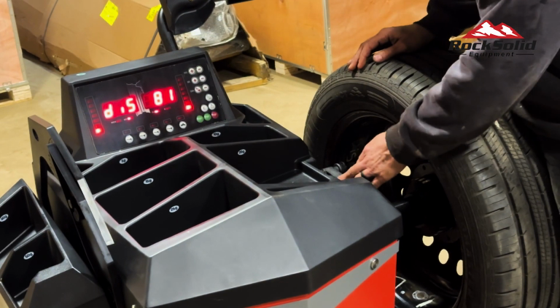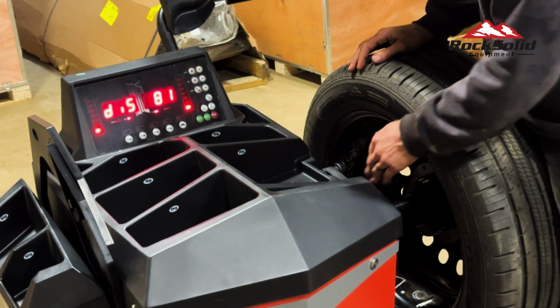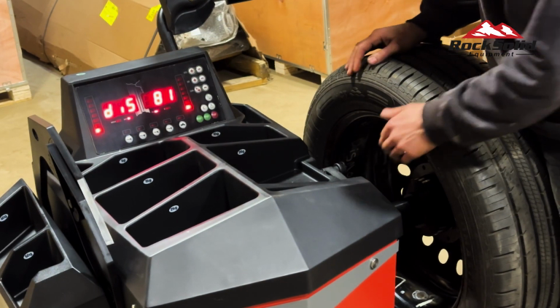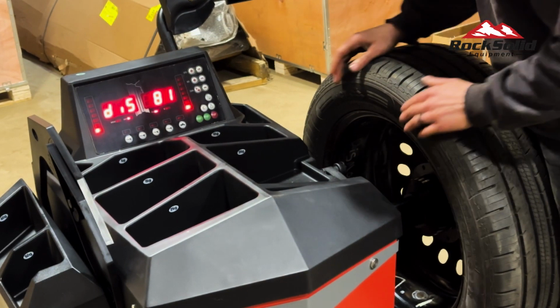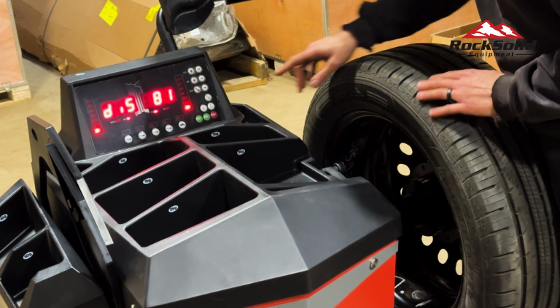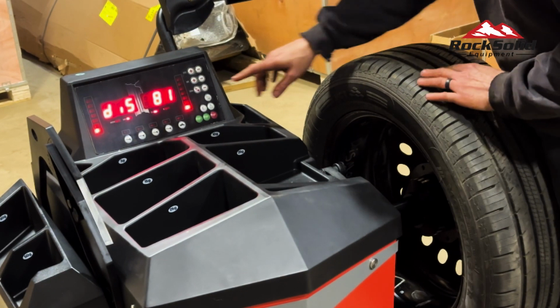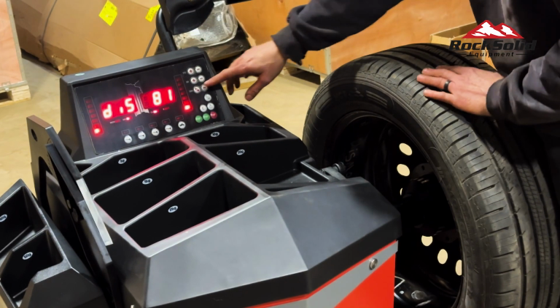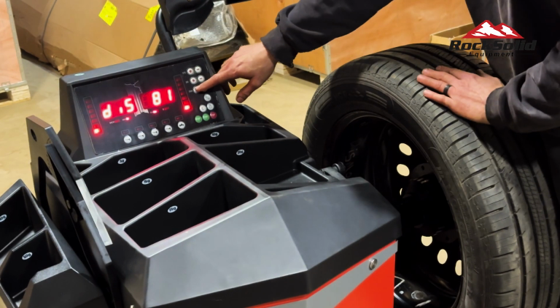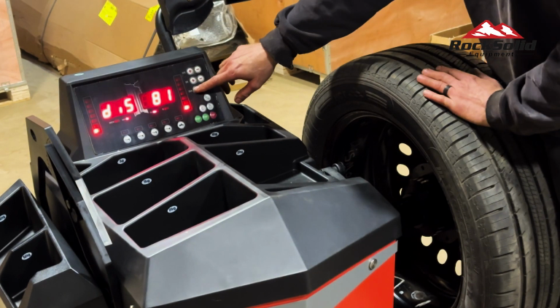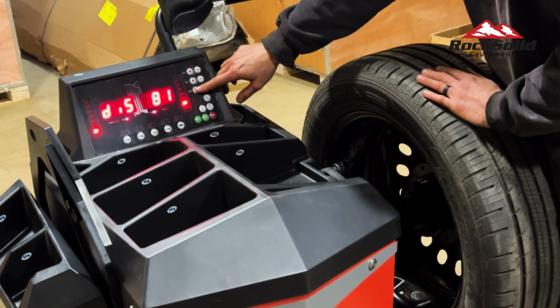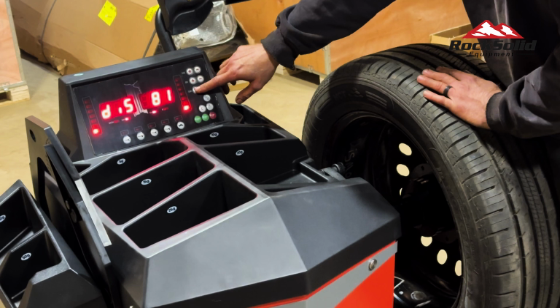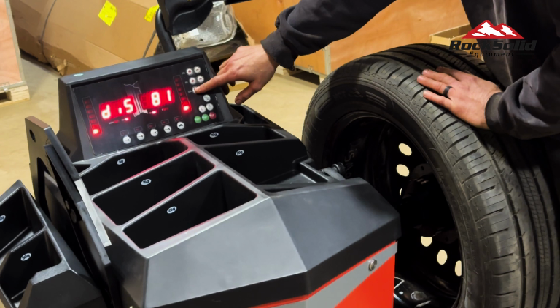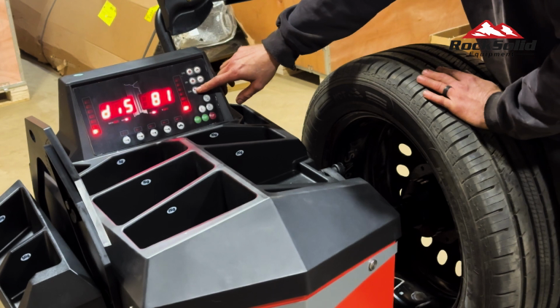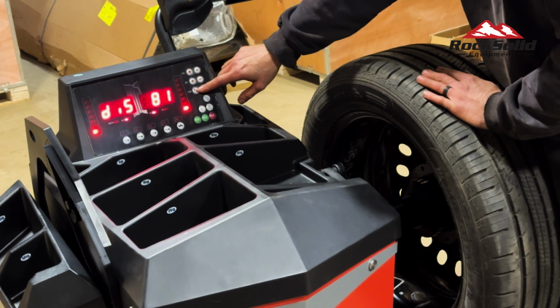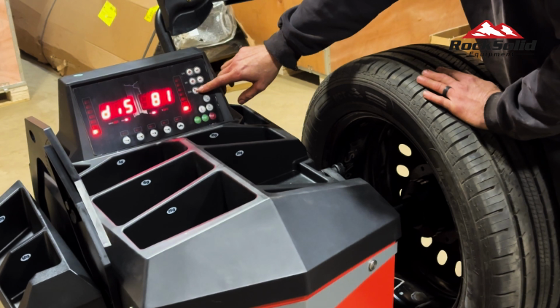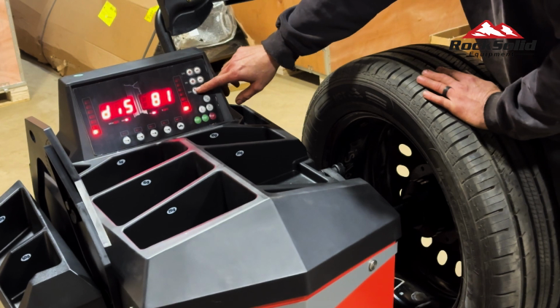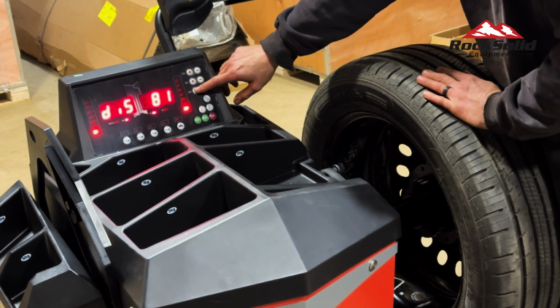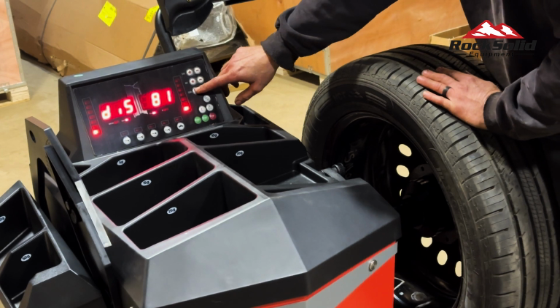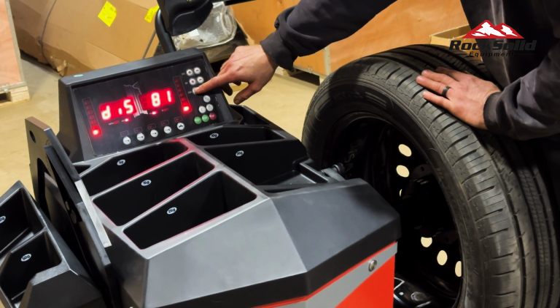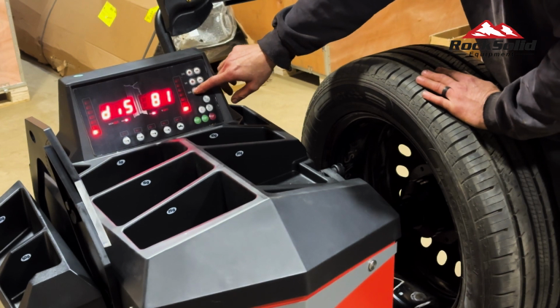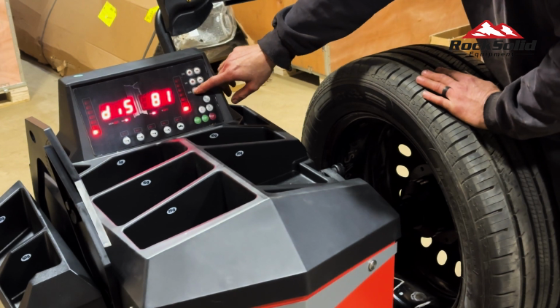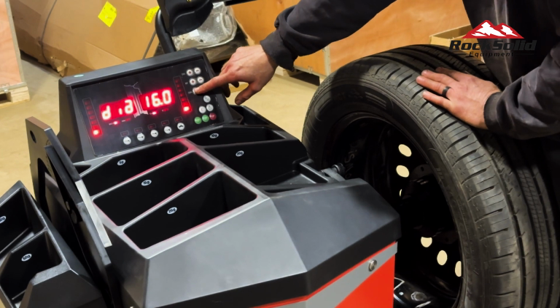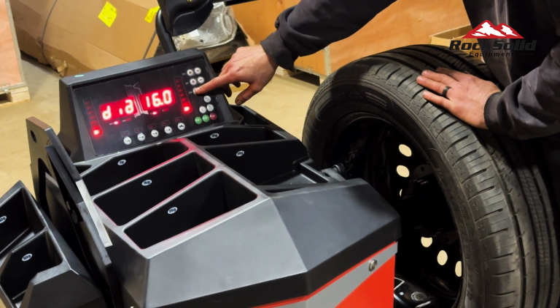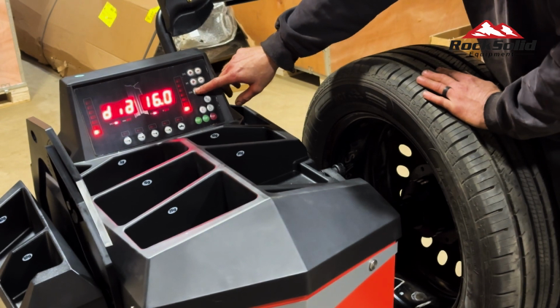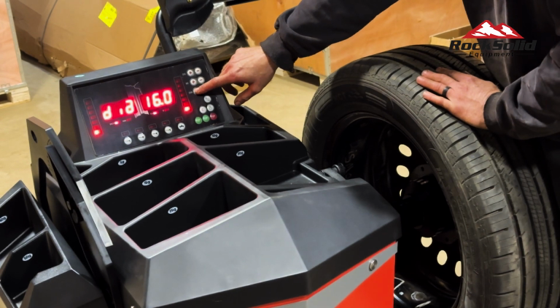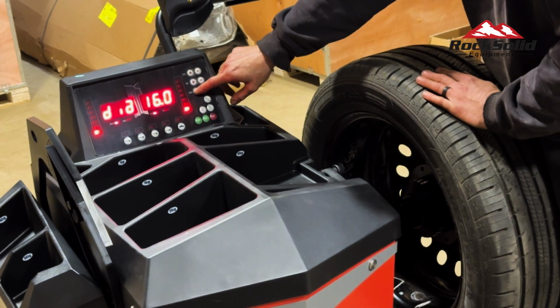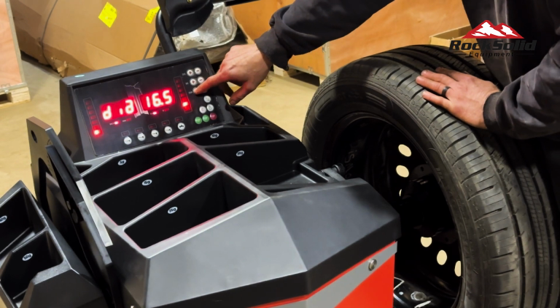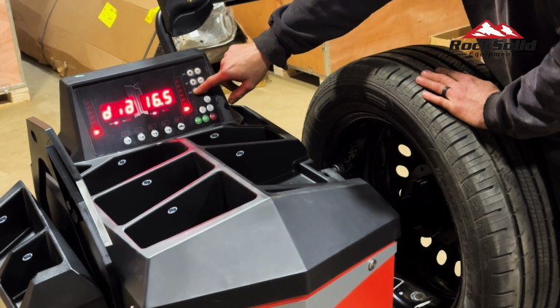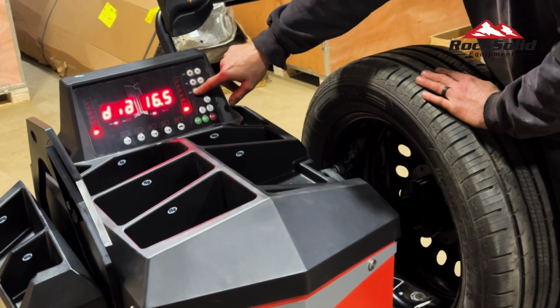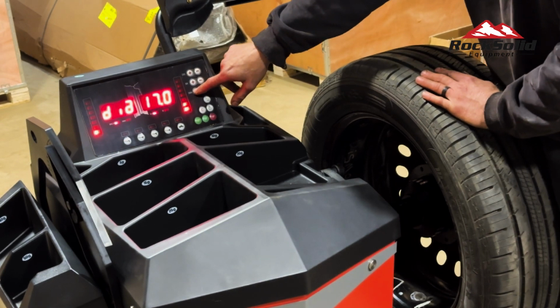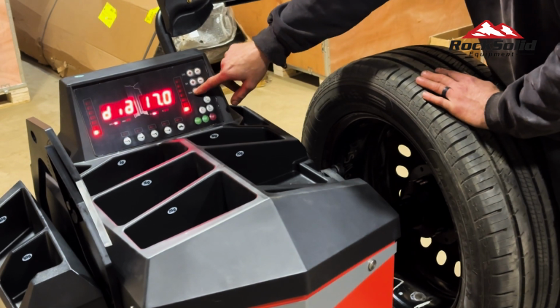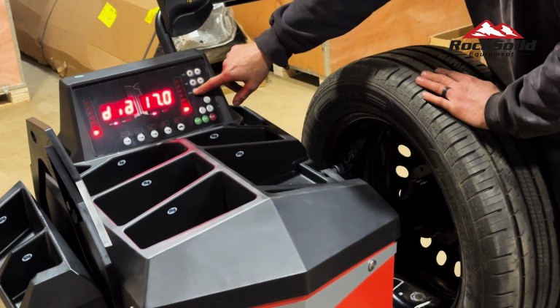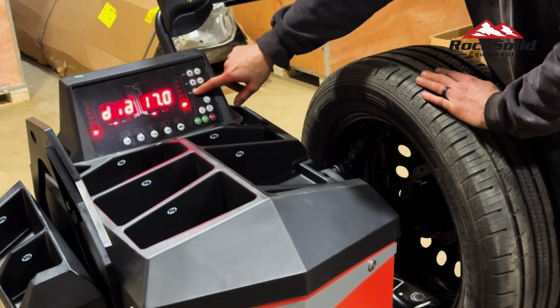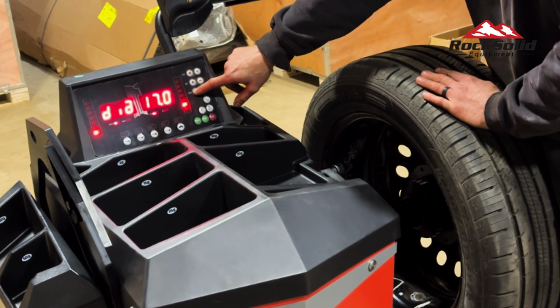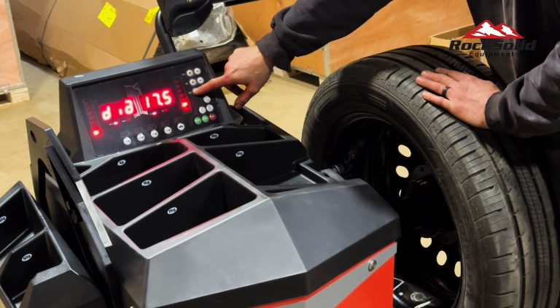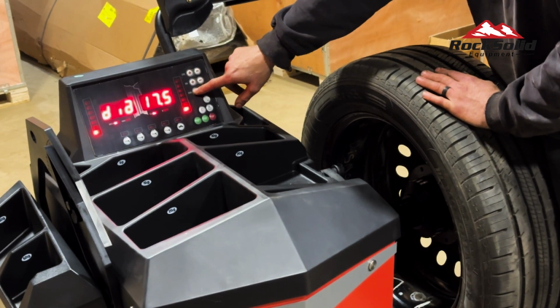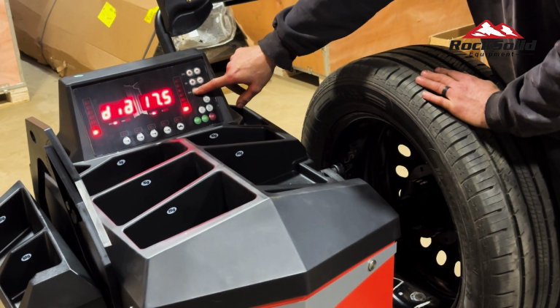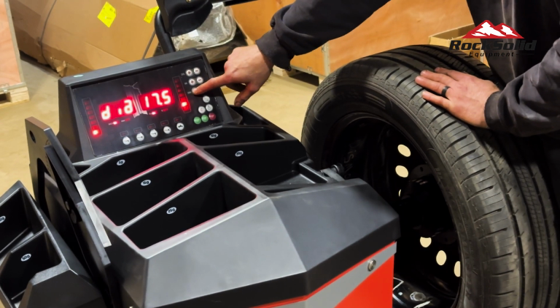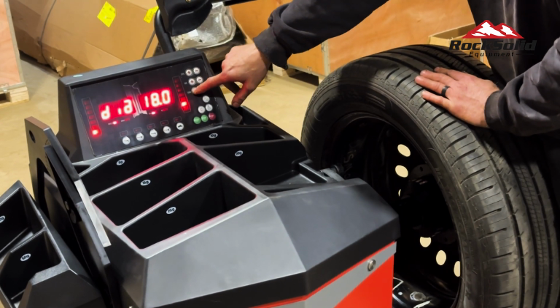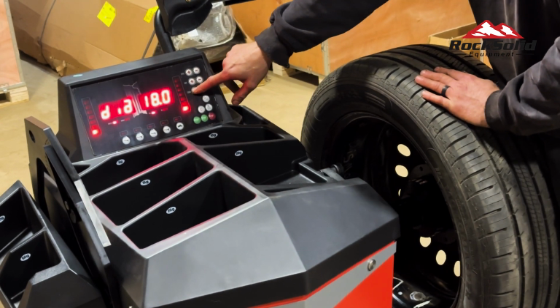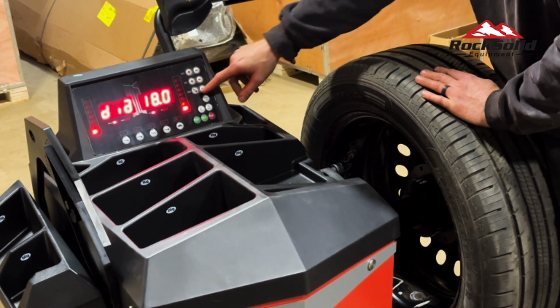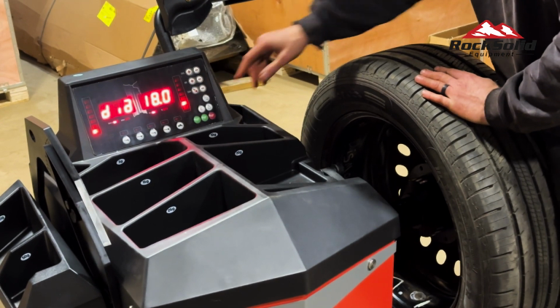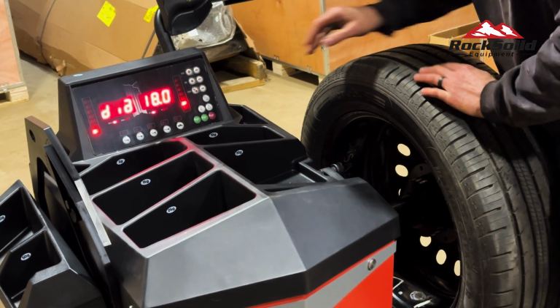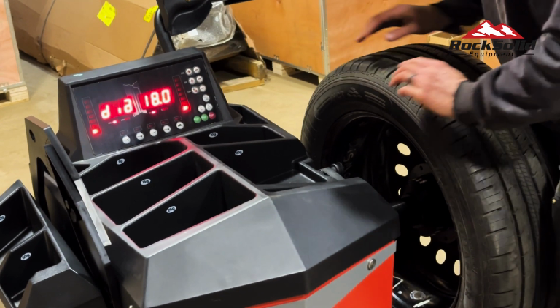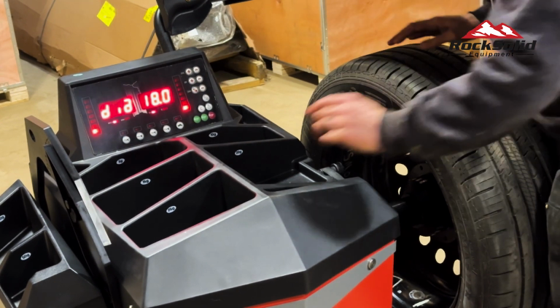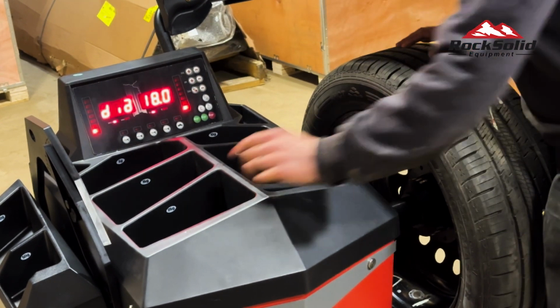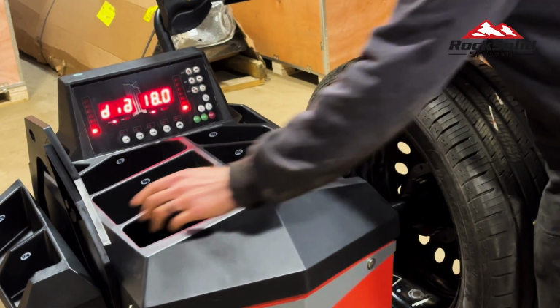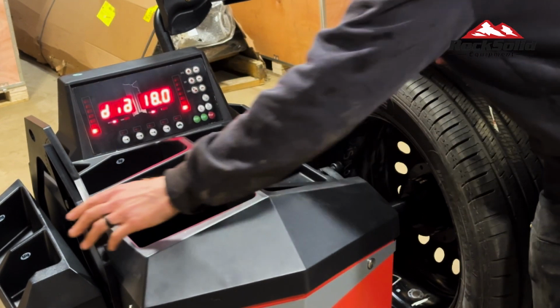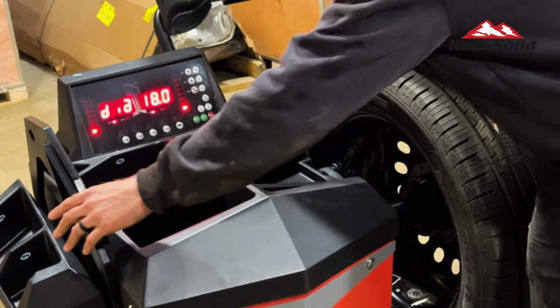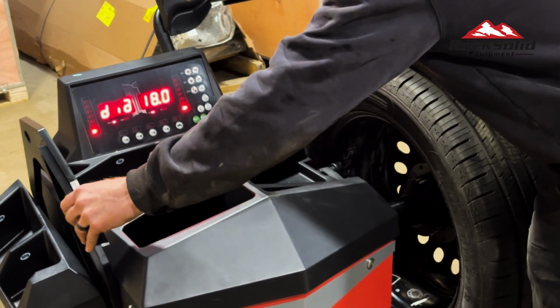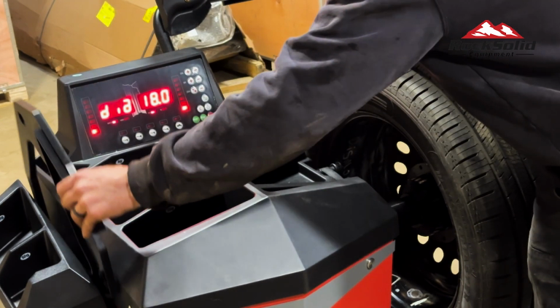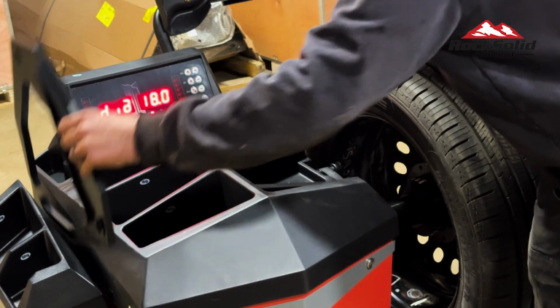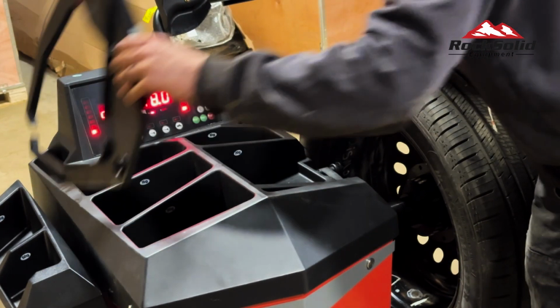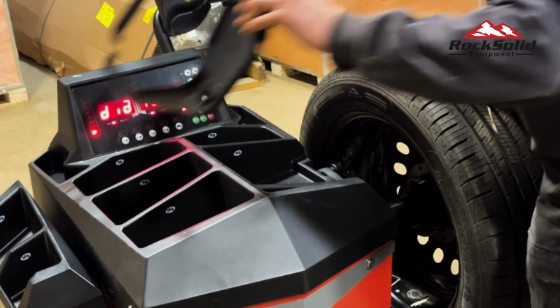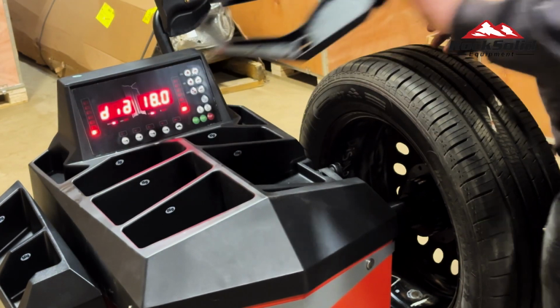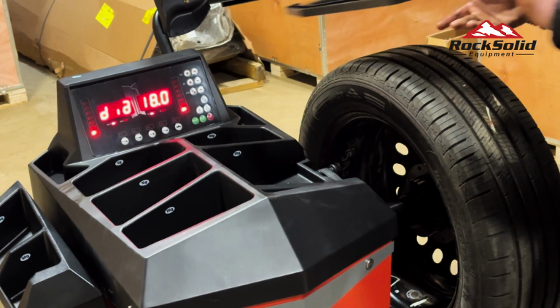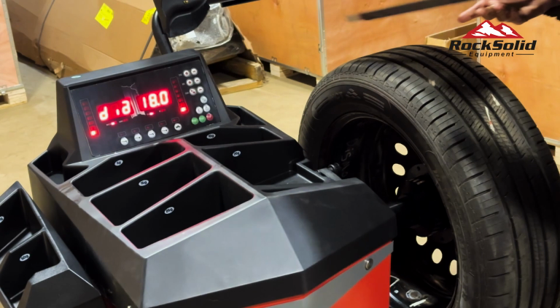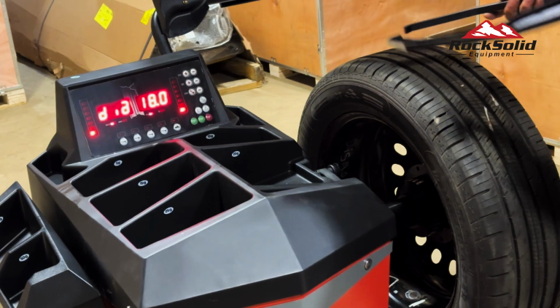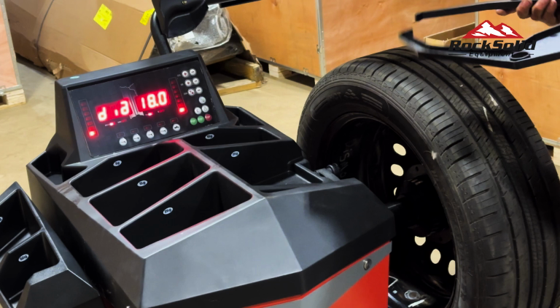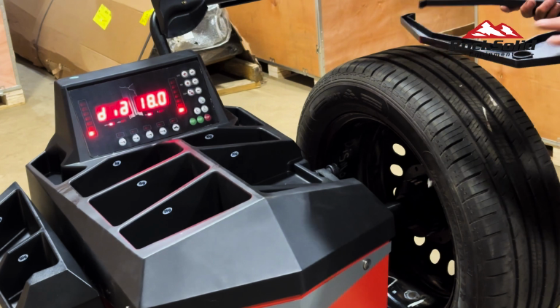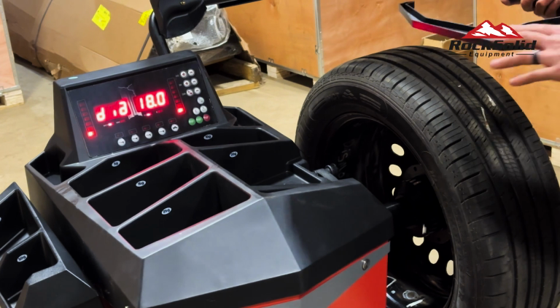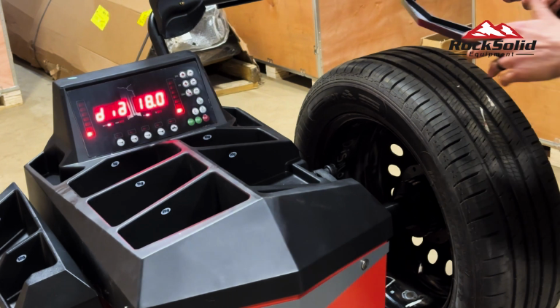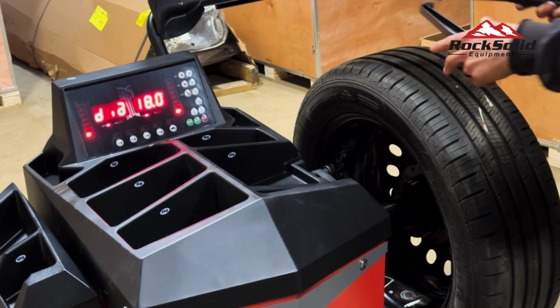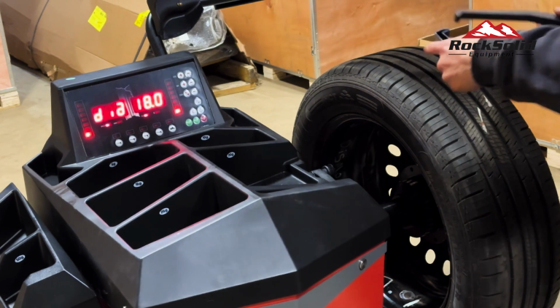Next, input the diameter of the wheel. This wheel has a diameter of 18 inches, so adjust the setting to 18 using the DIA buttons.